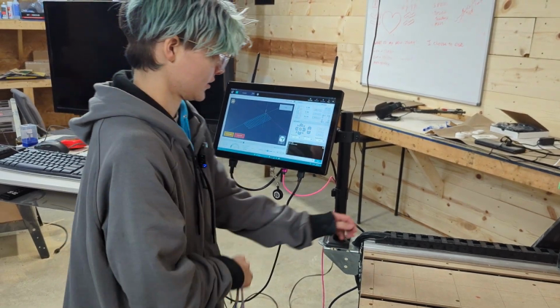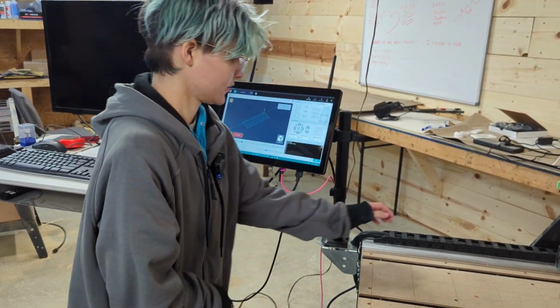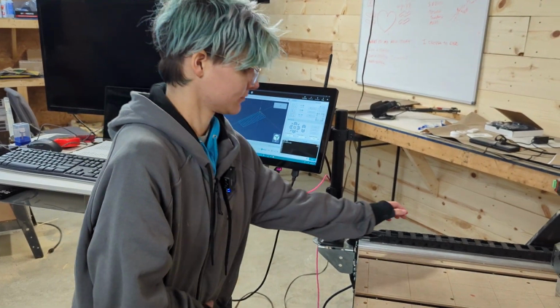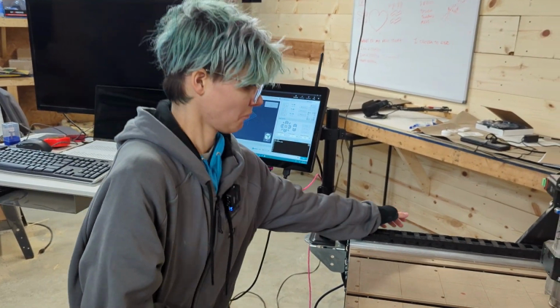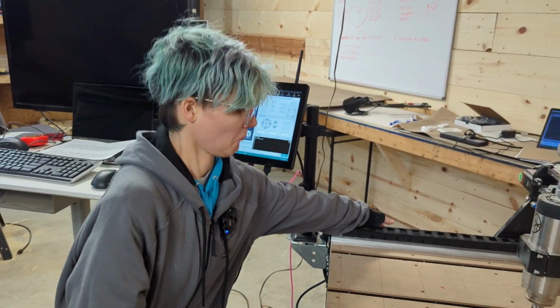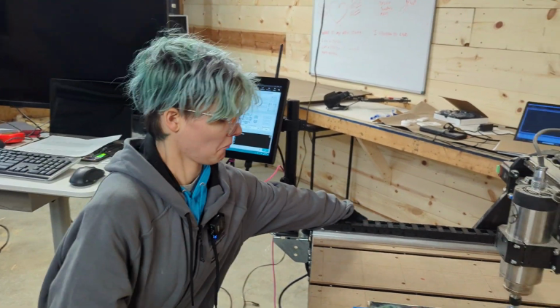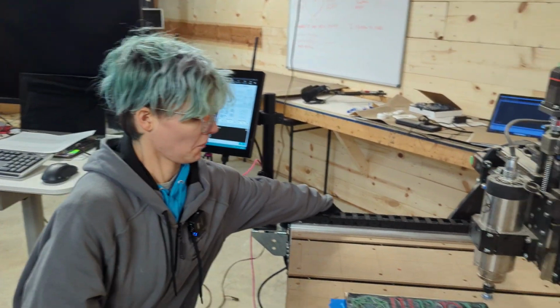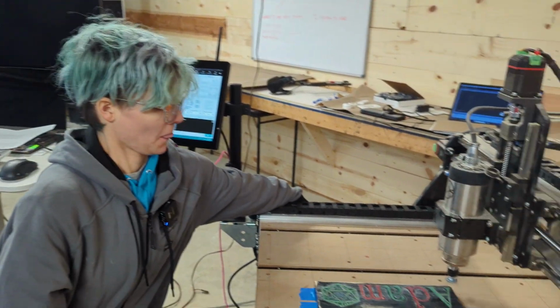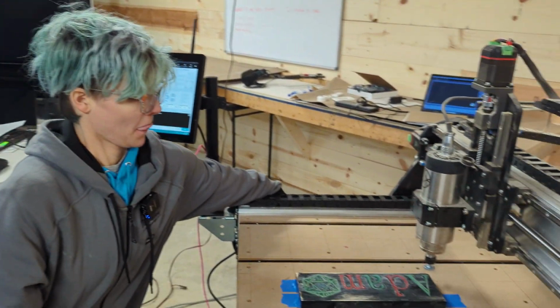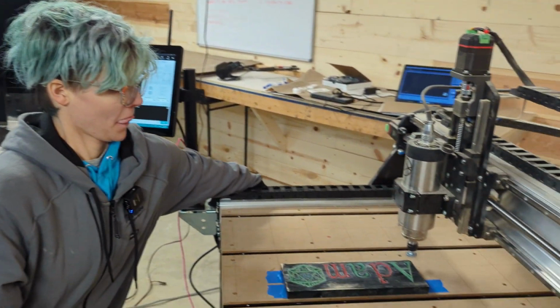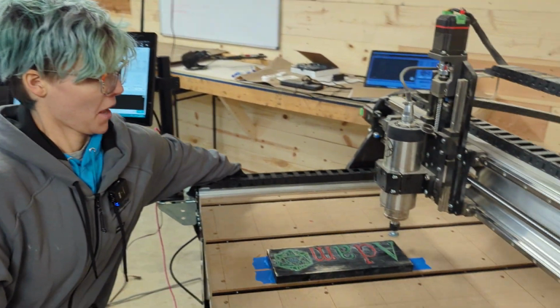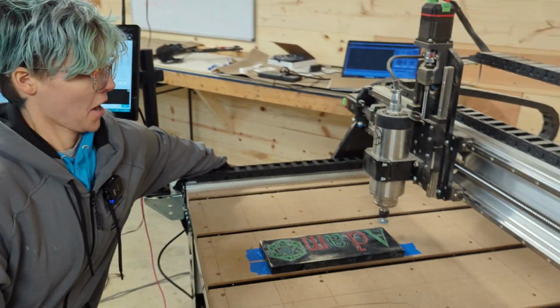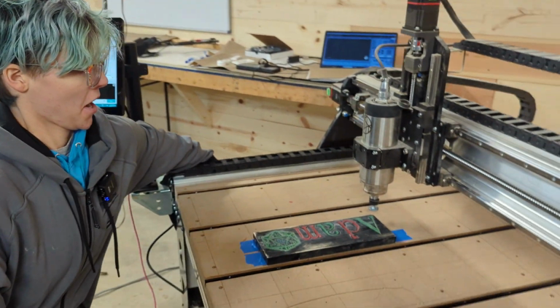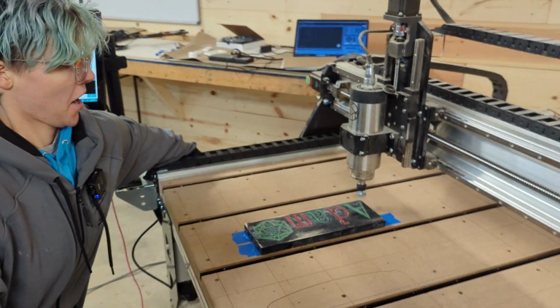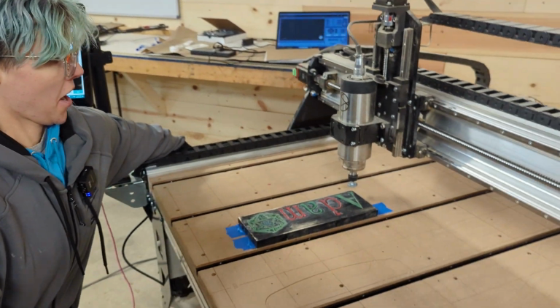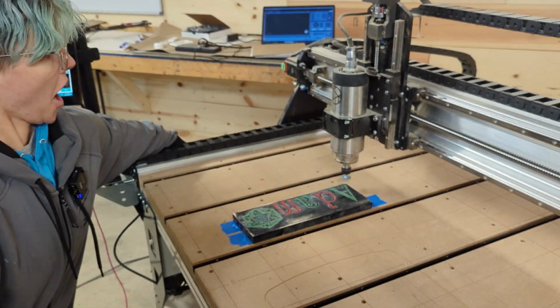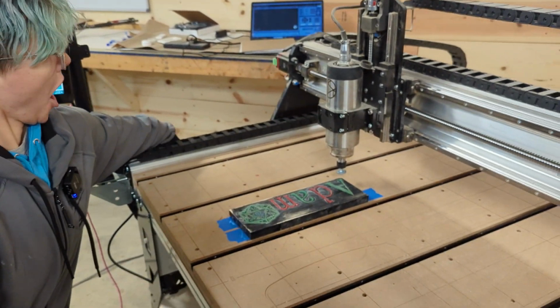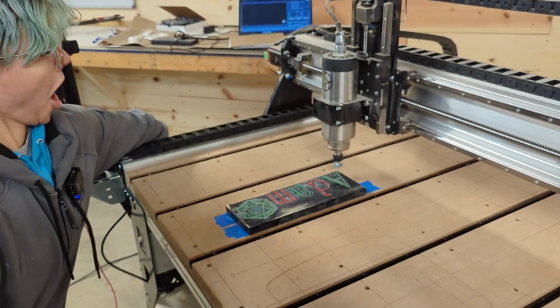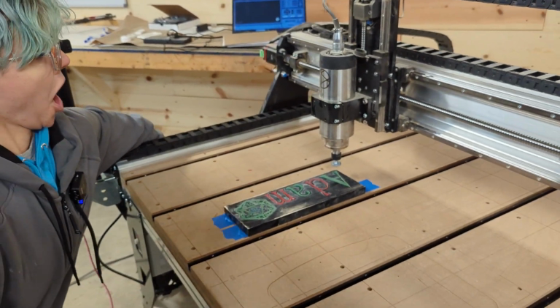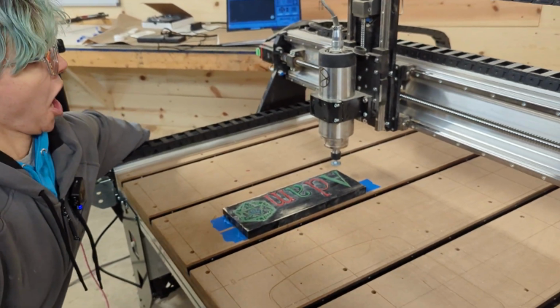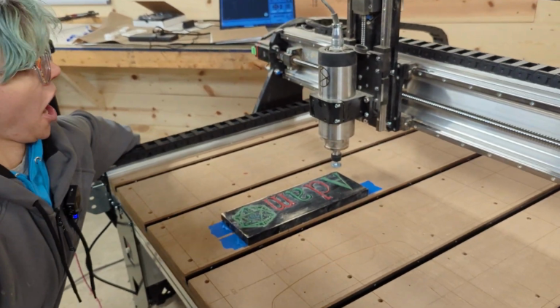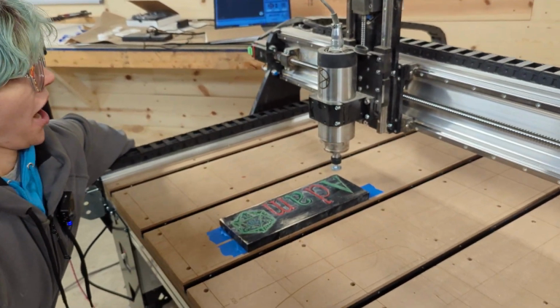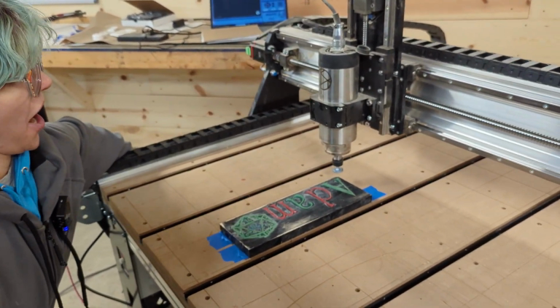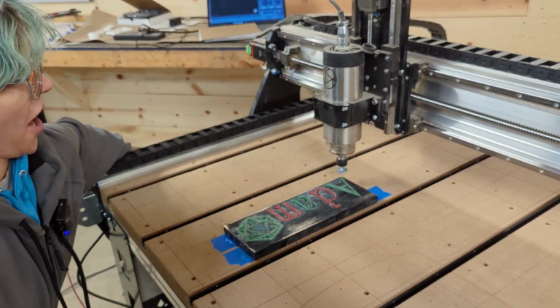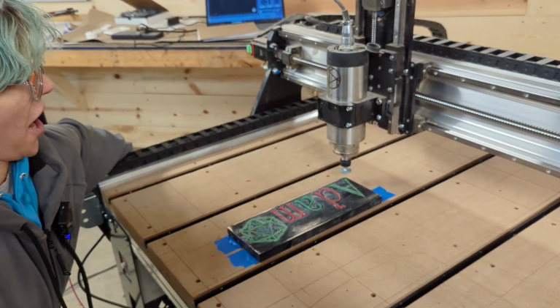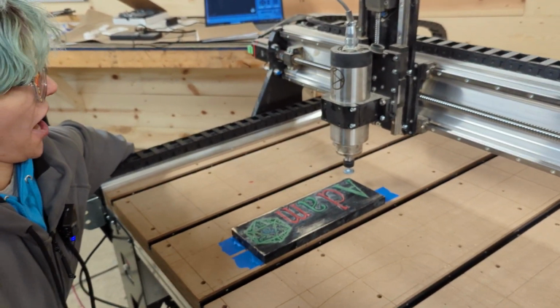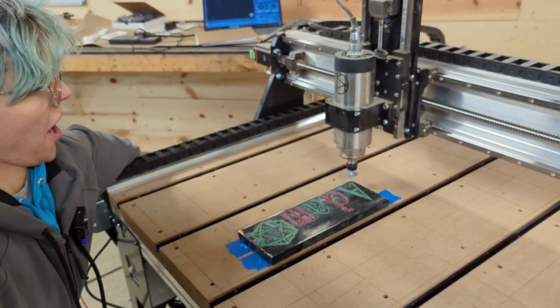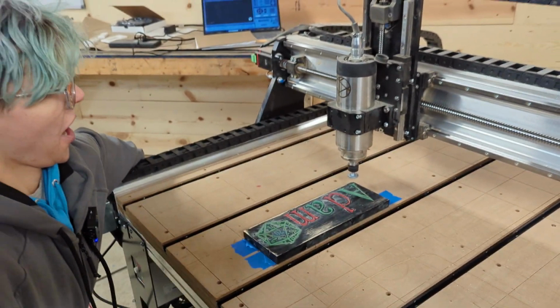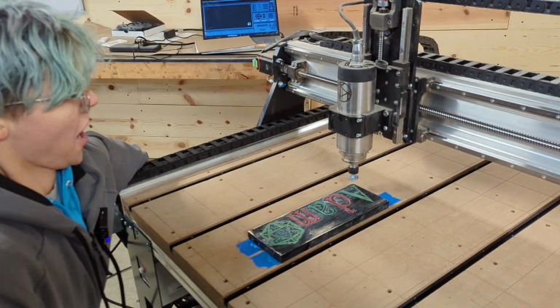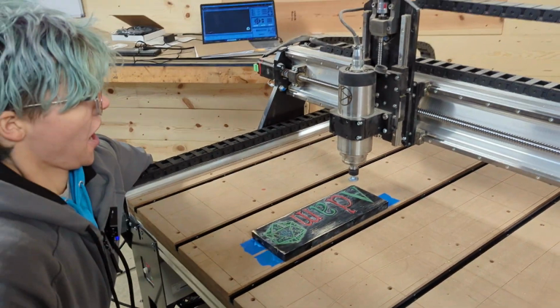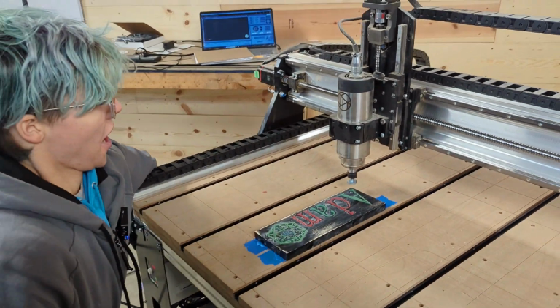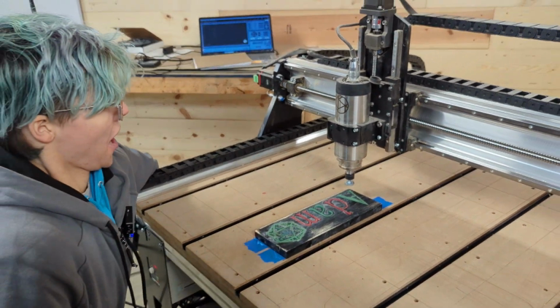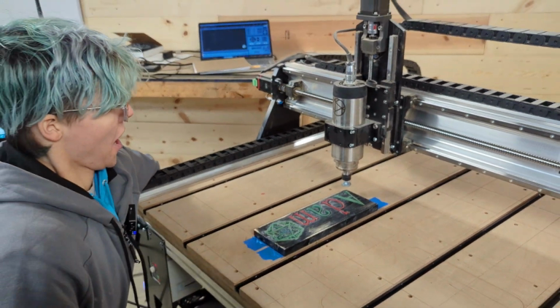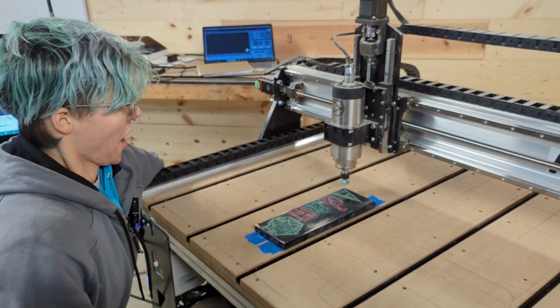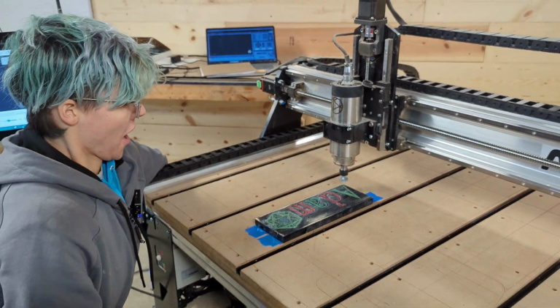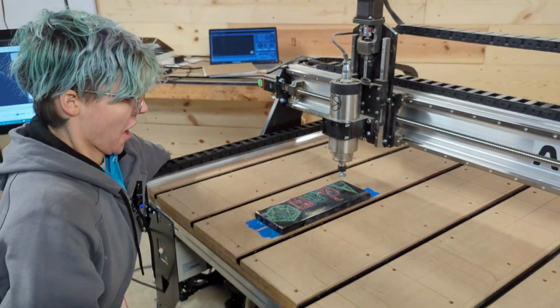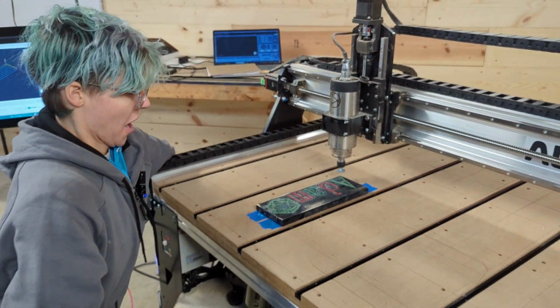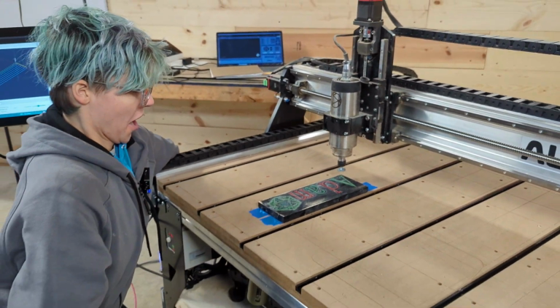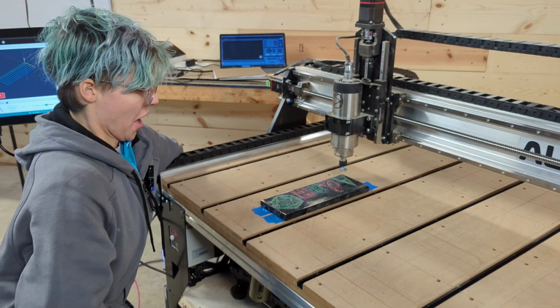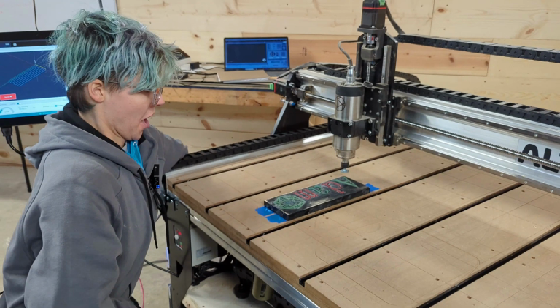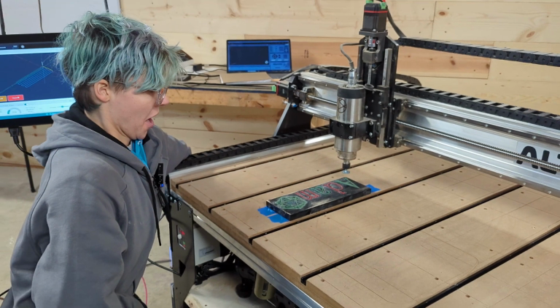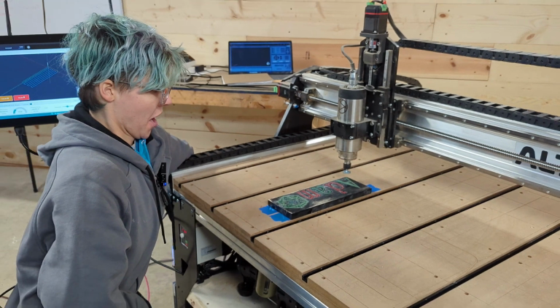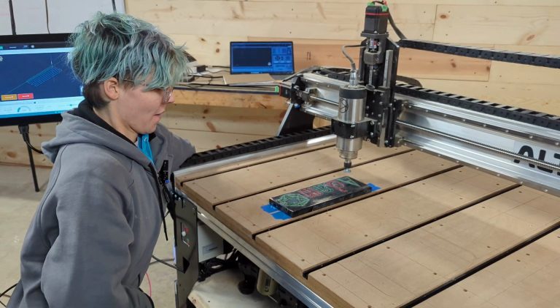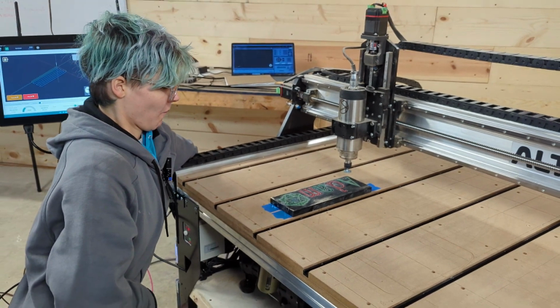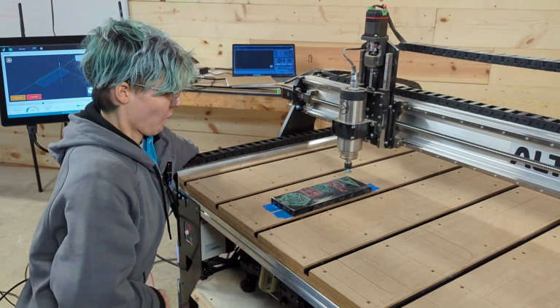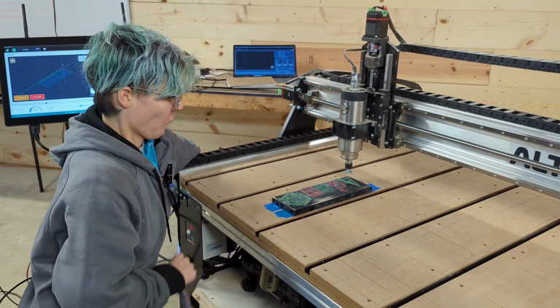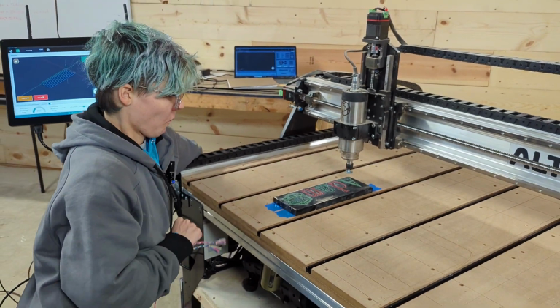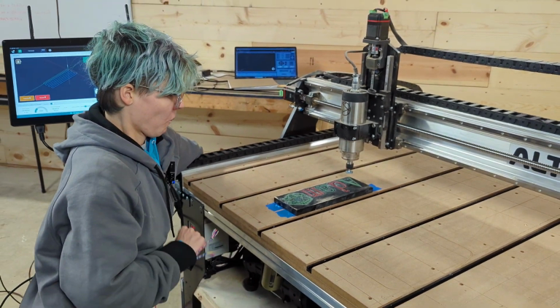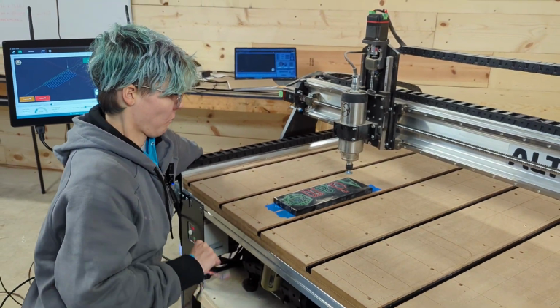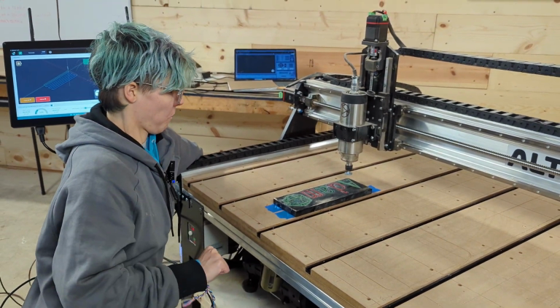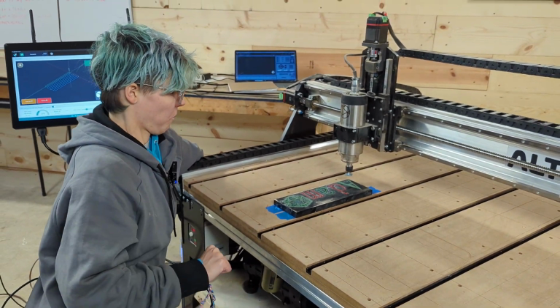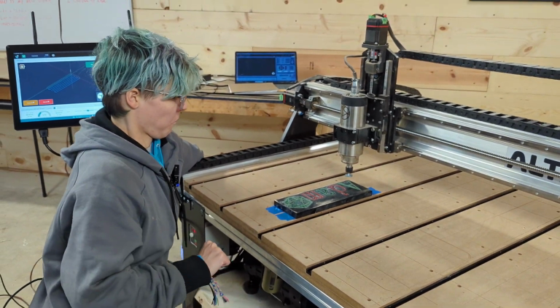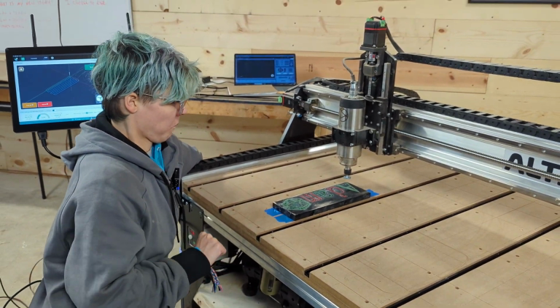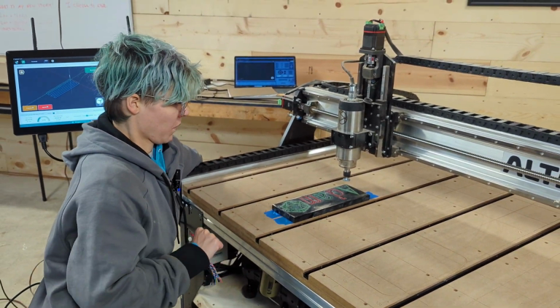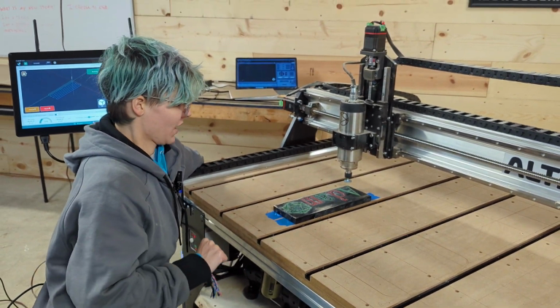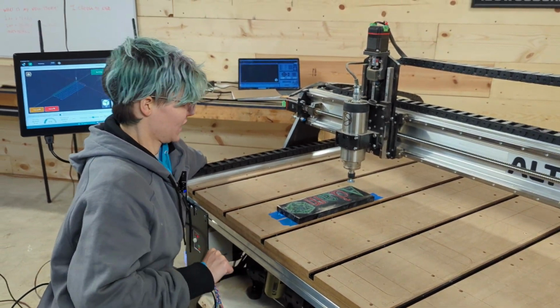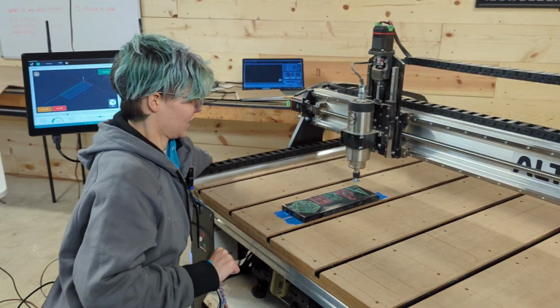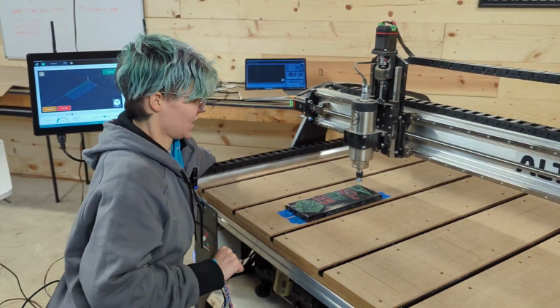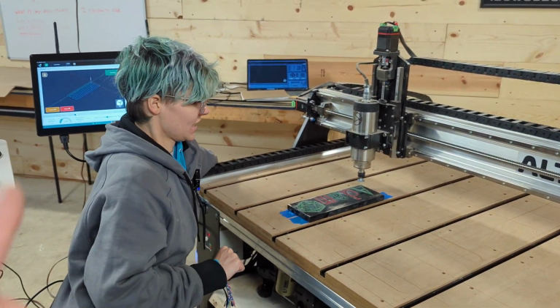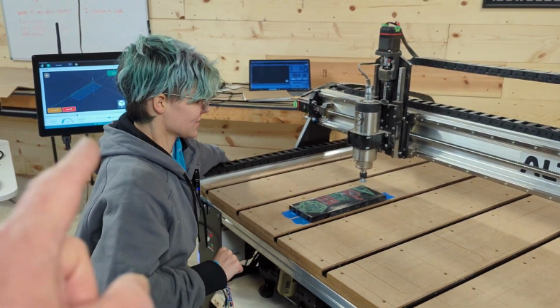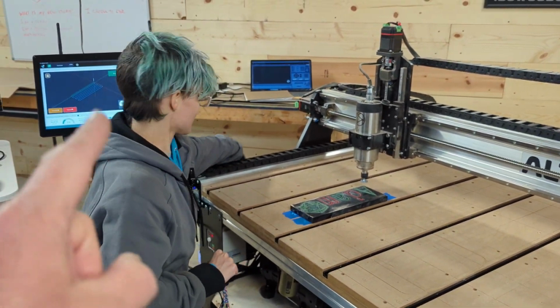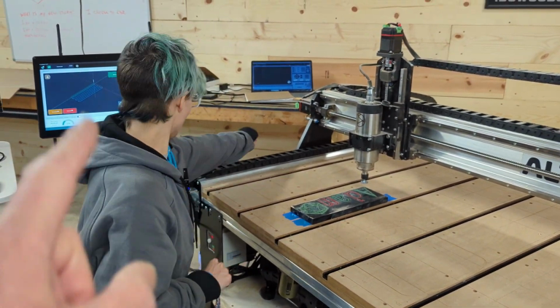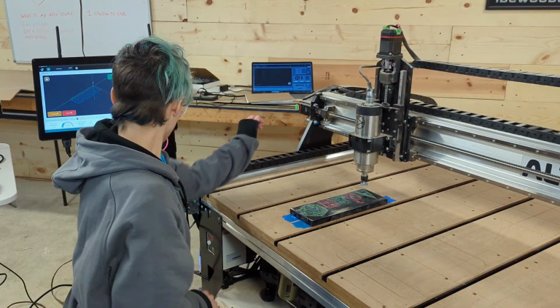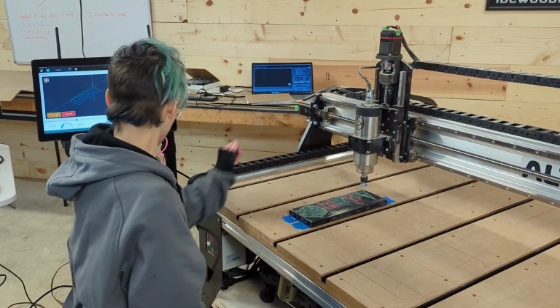Hit run. Unfortunately the e-stop's not in a good spot with that. It is not.